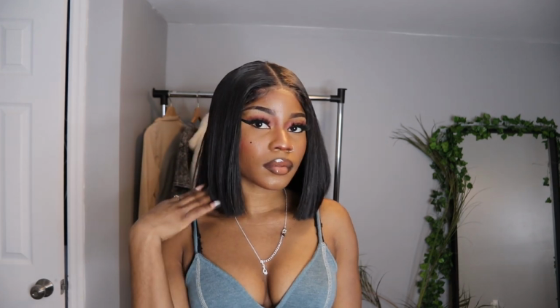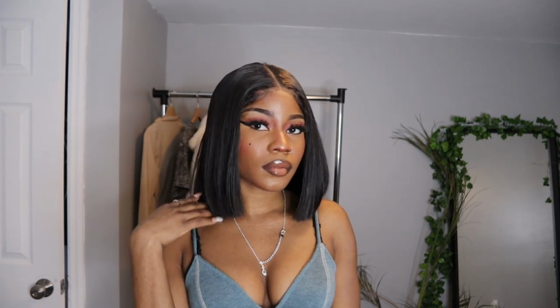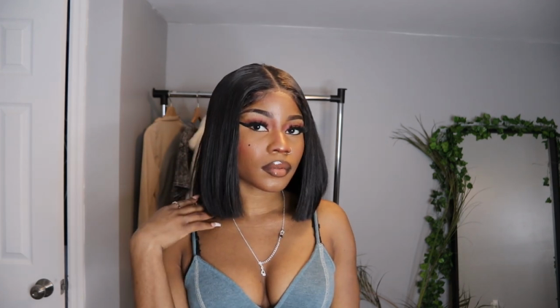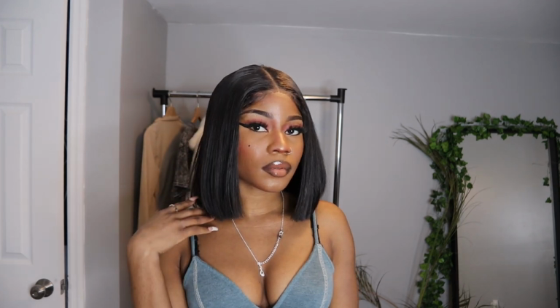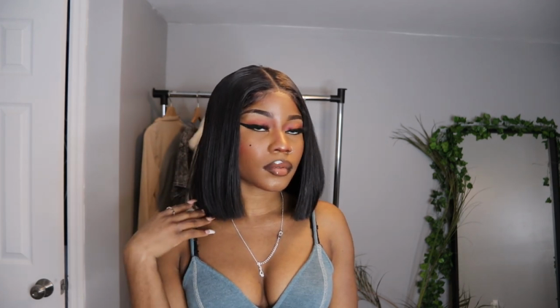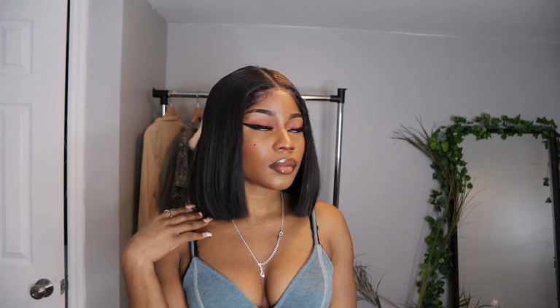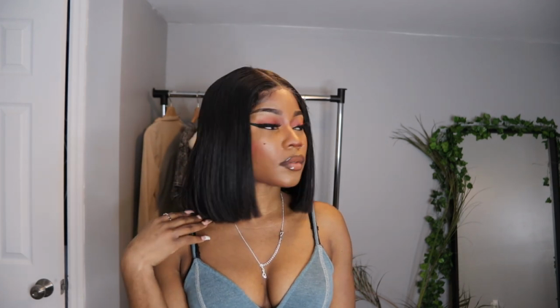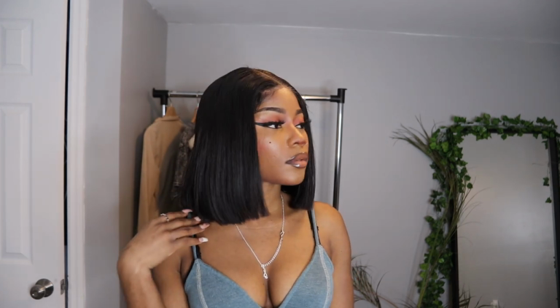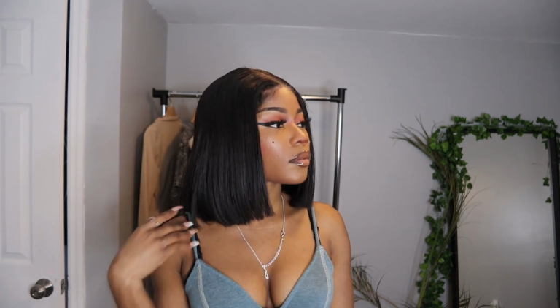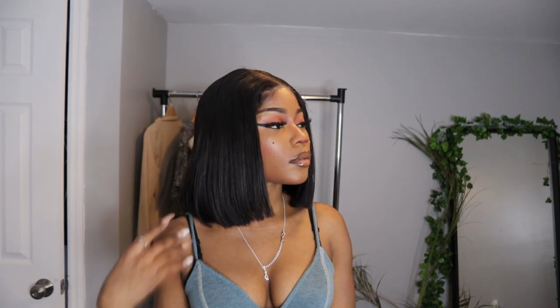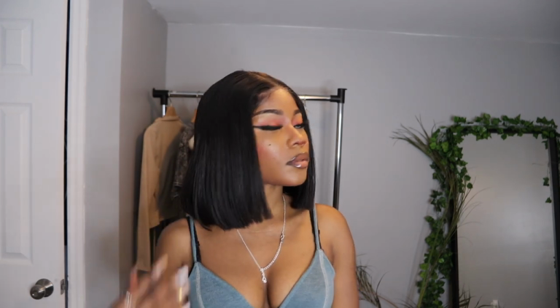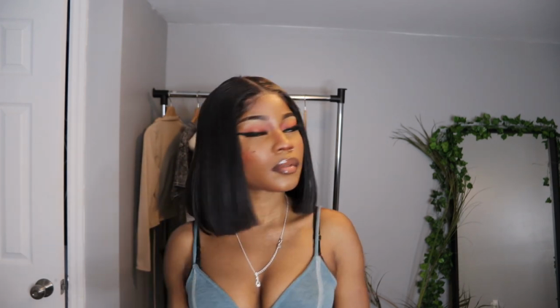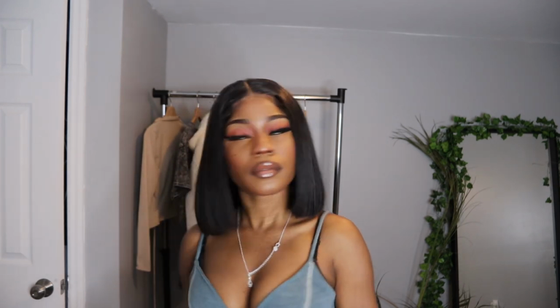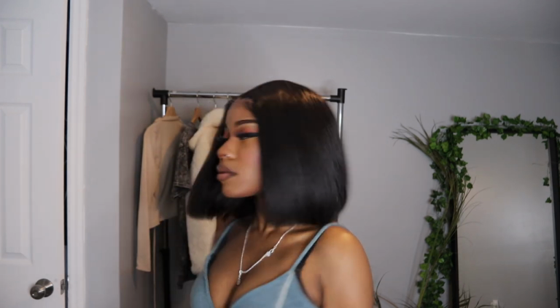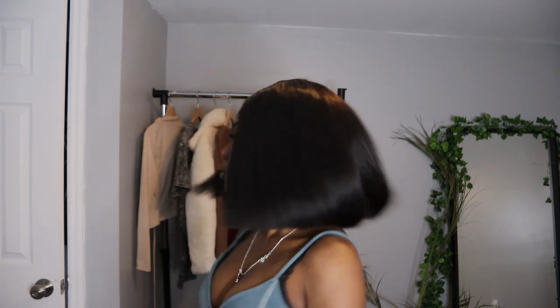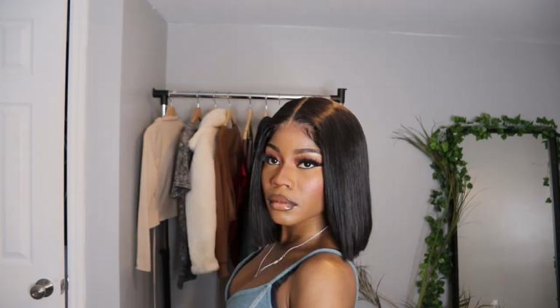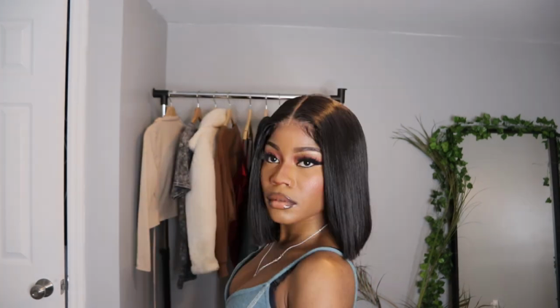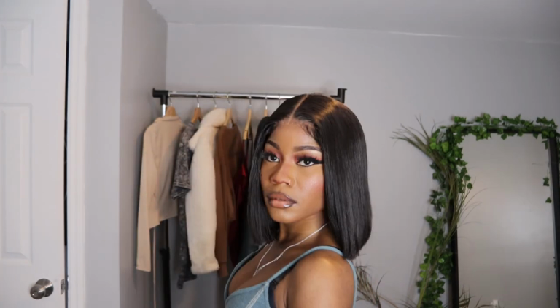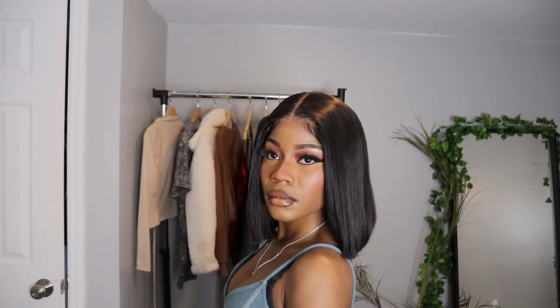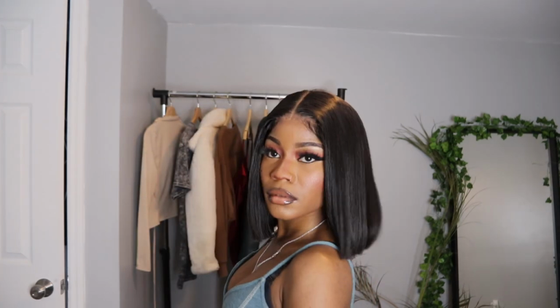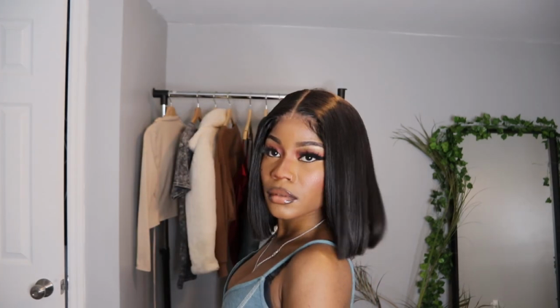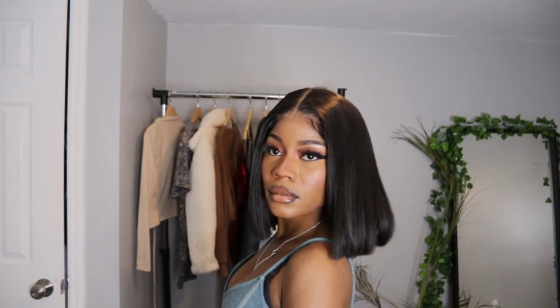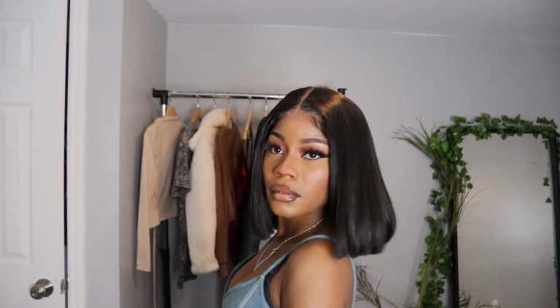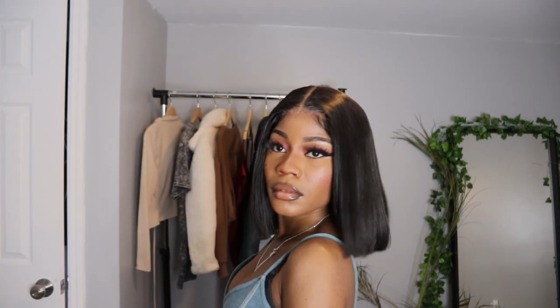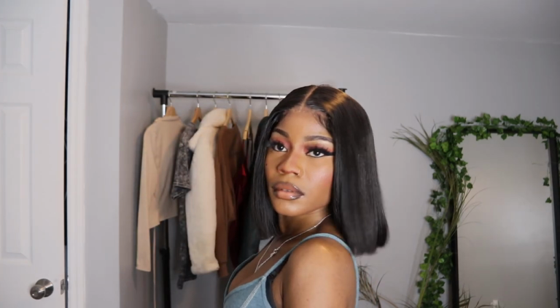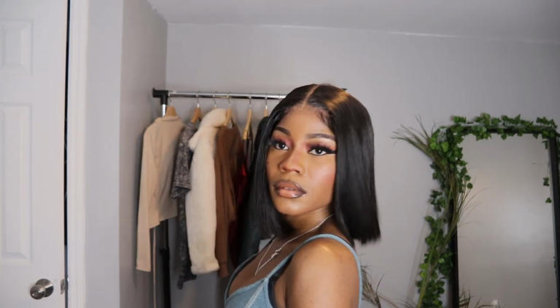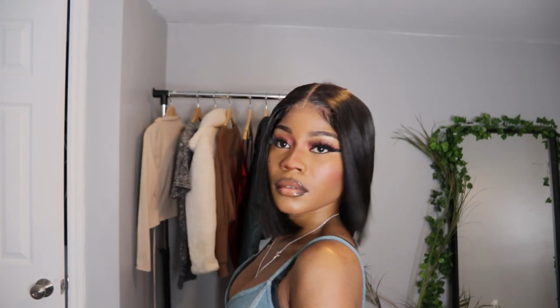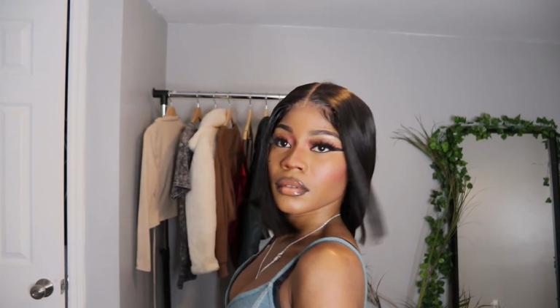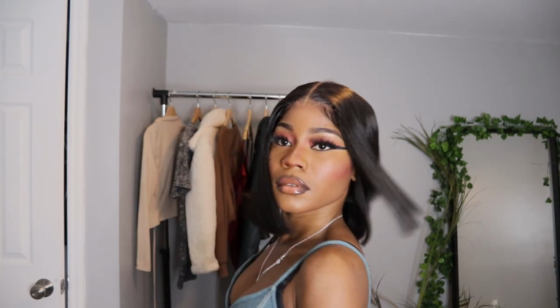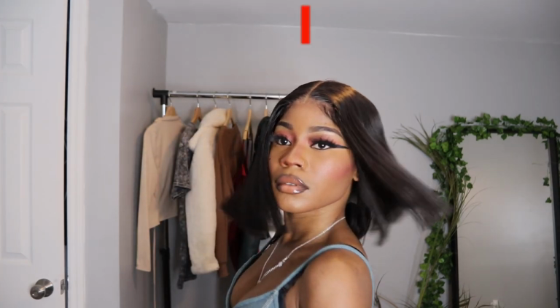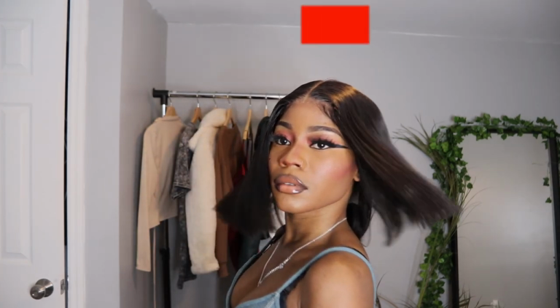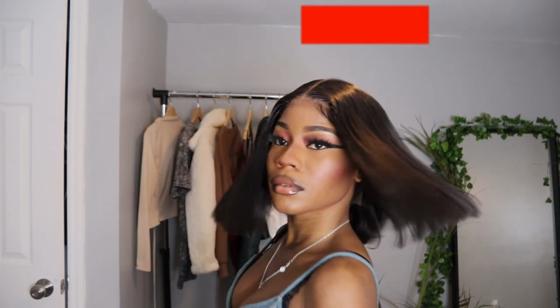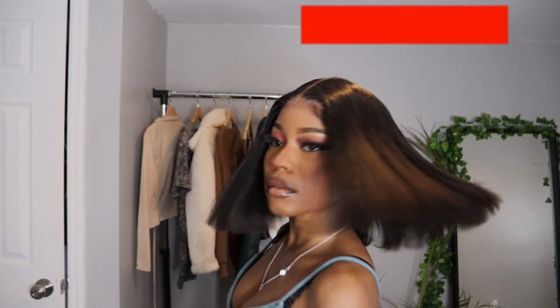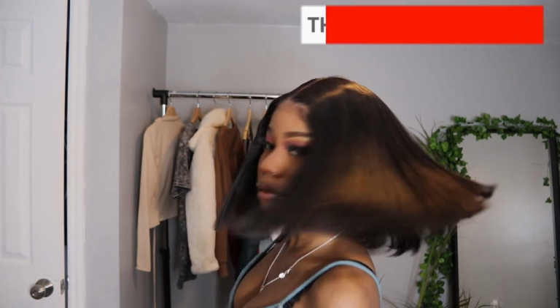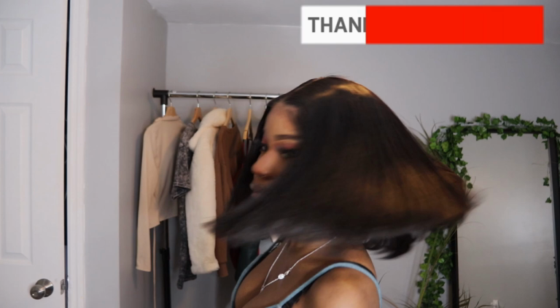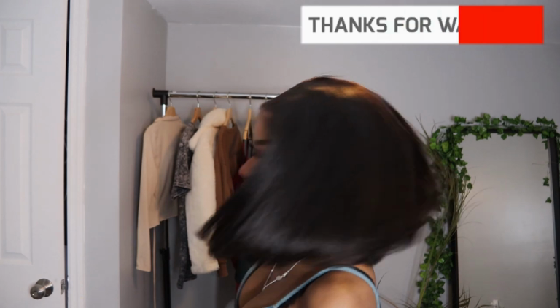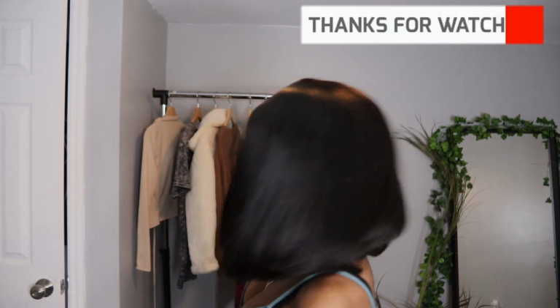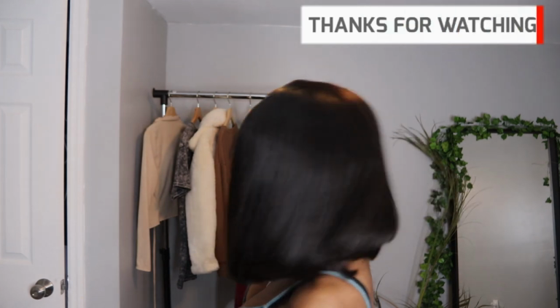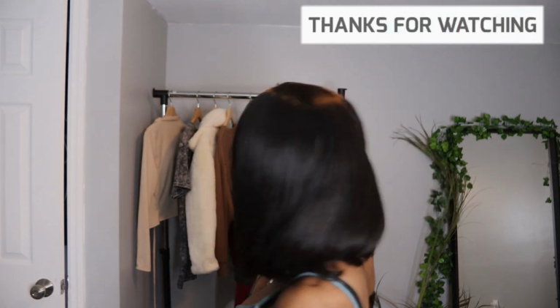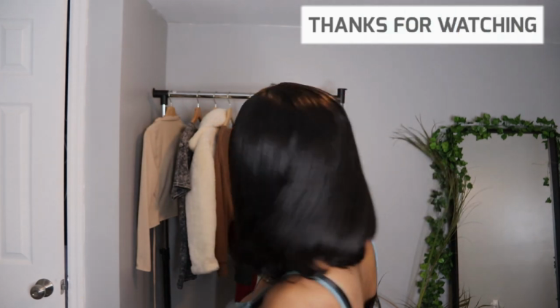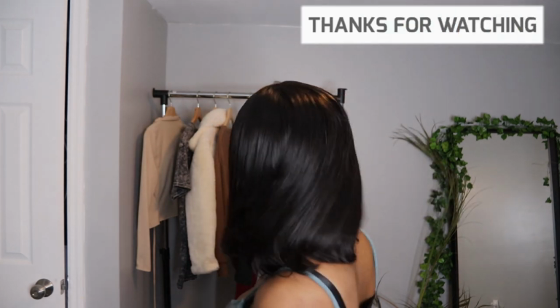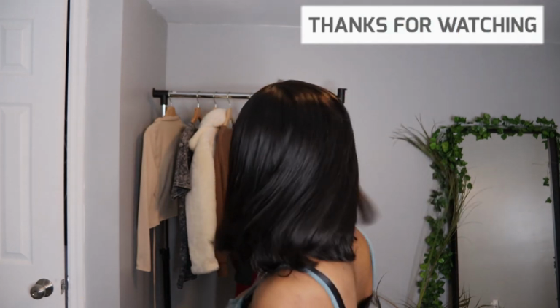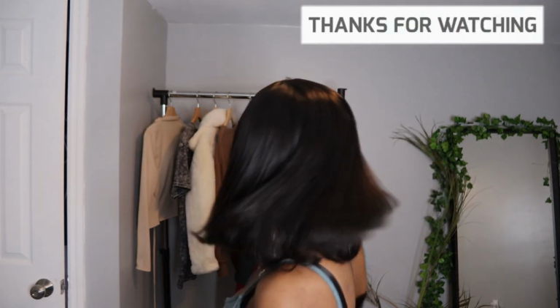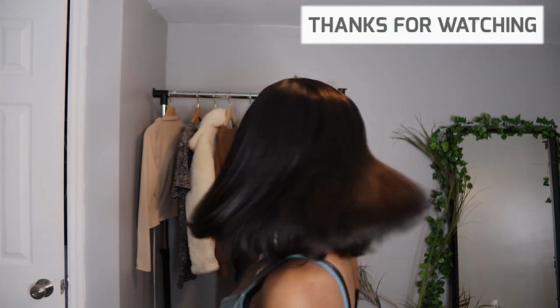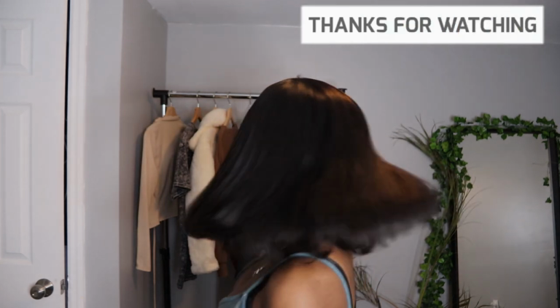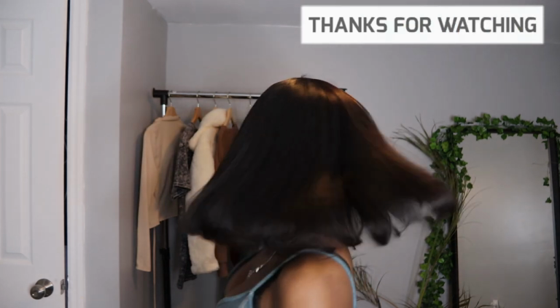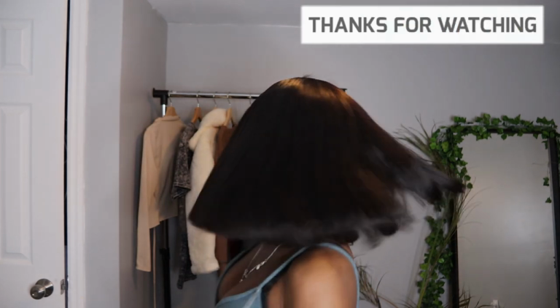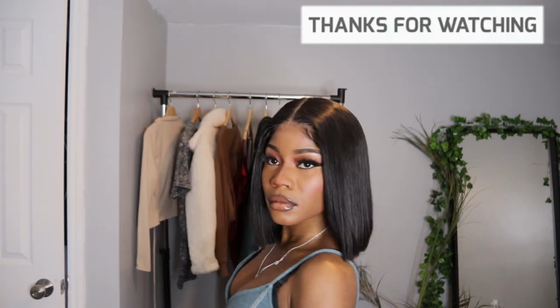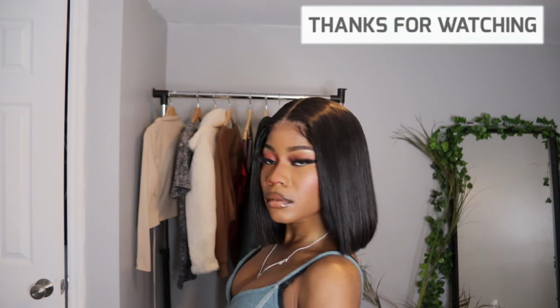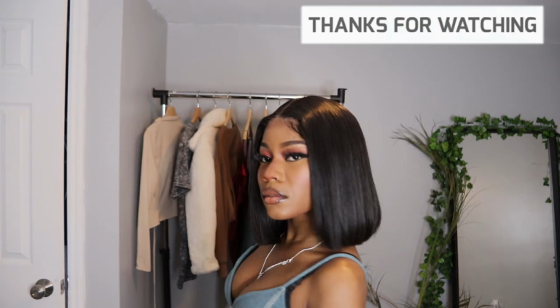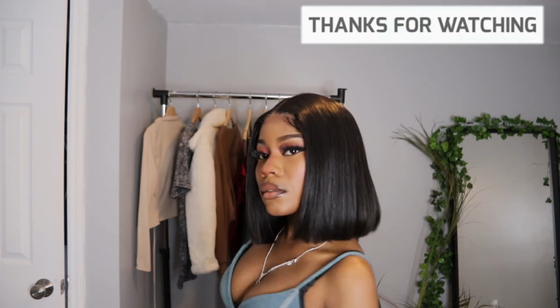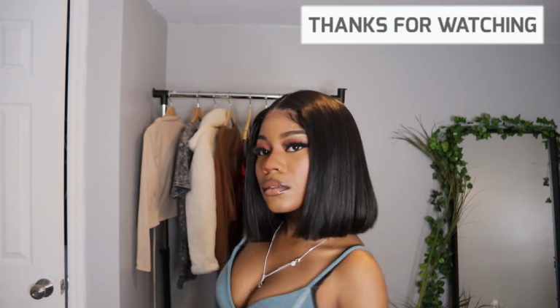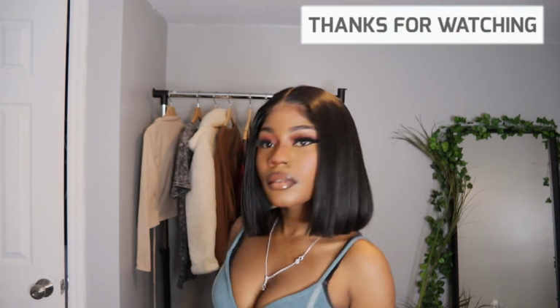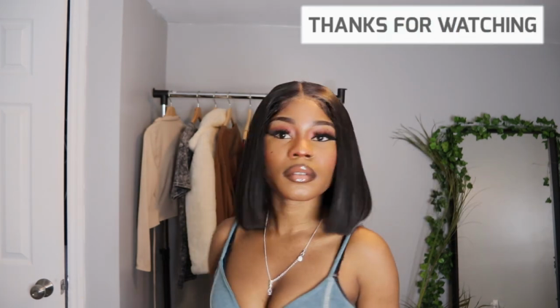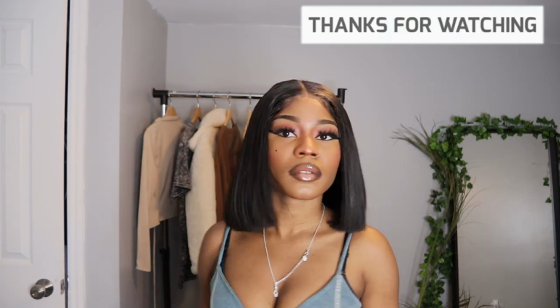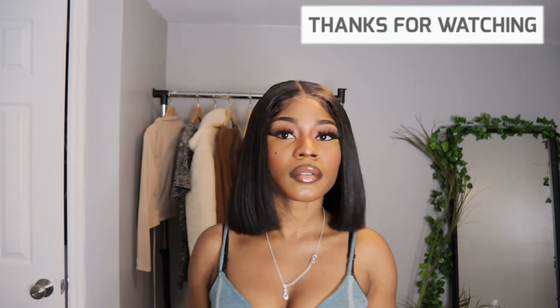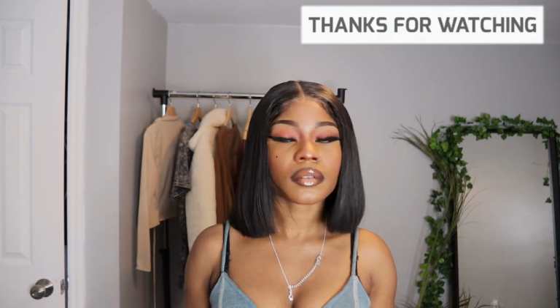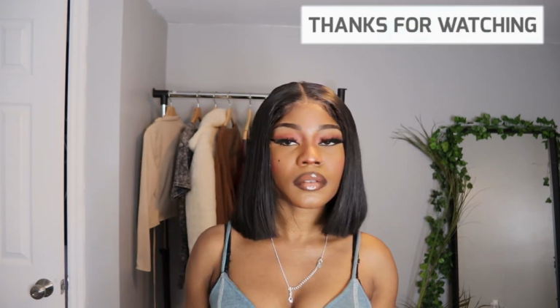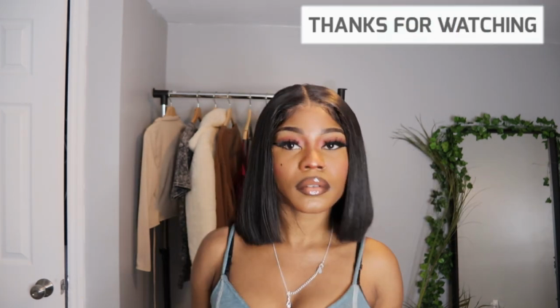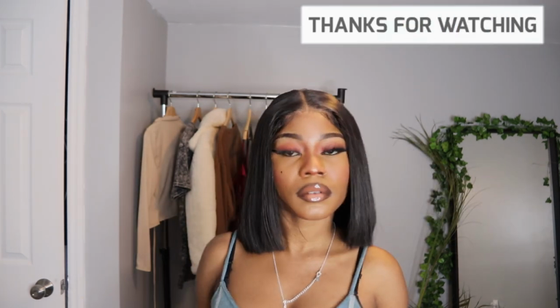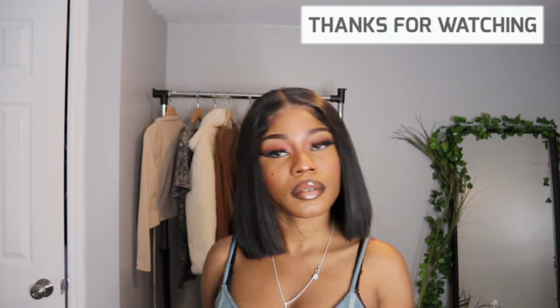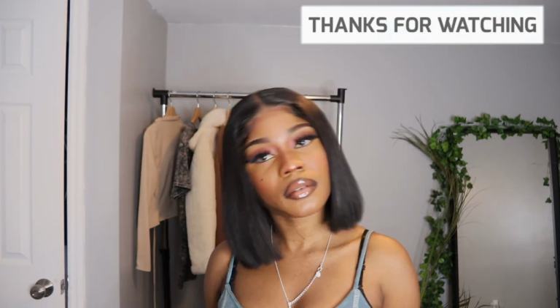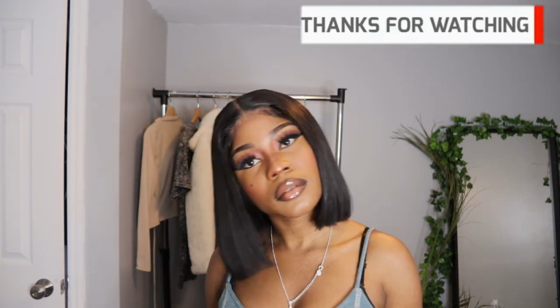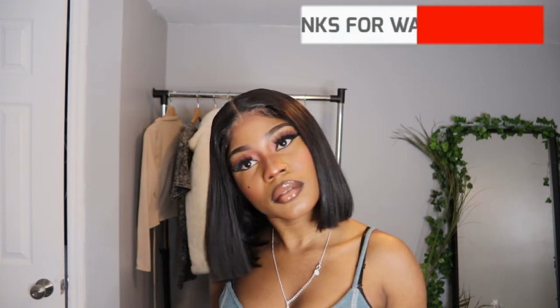You guys see that? Go get you guys some V Show Hair. Bye guys!